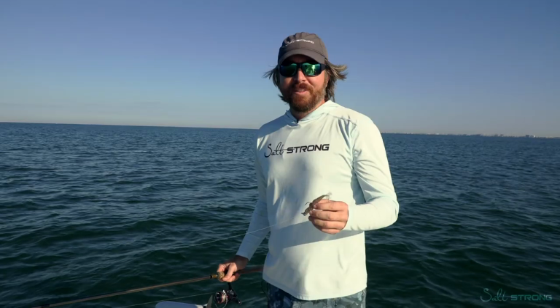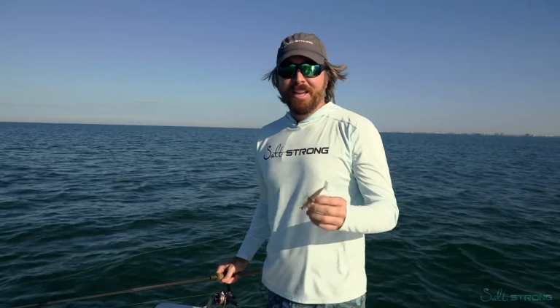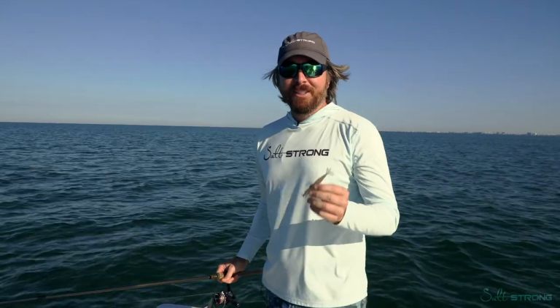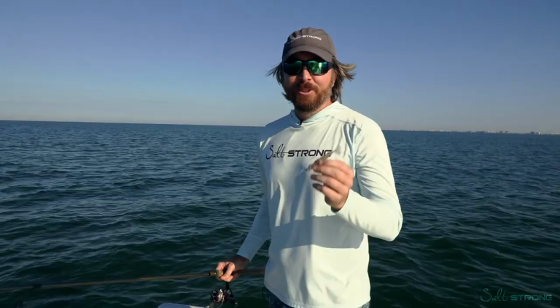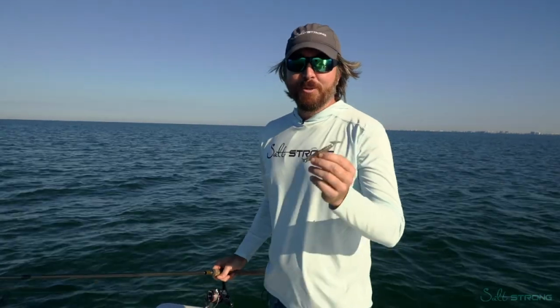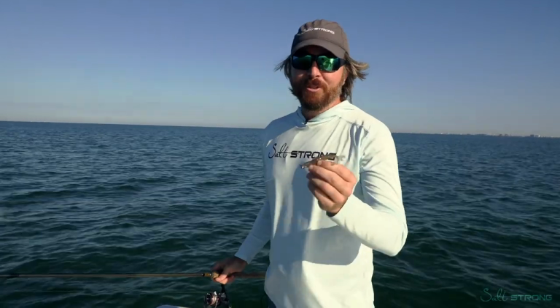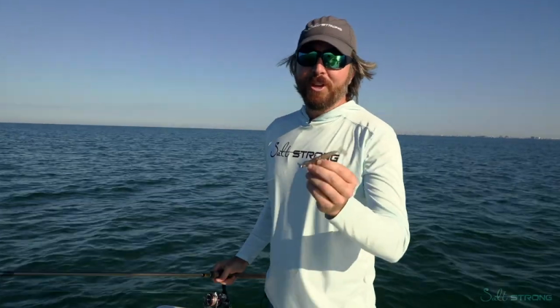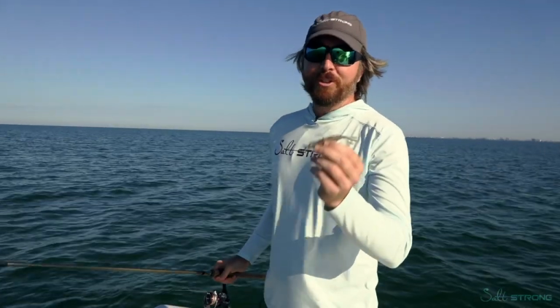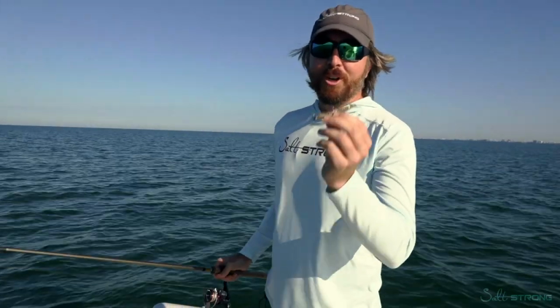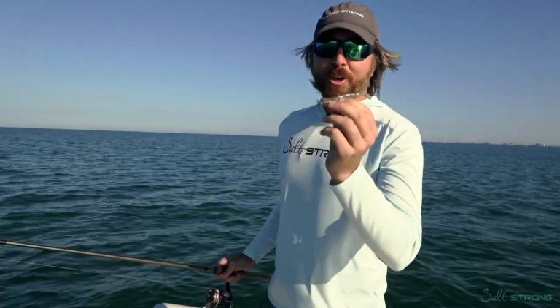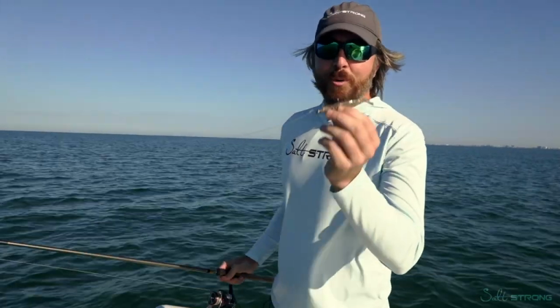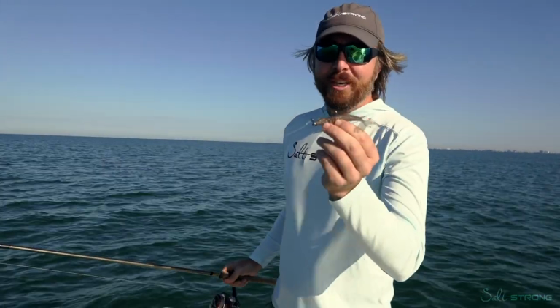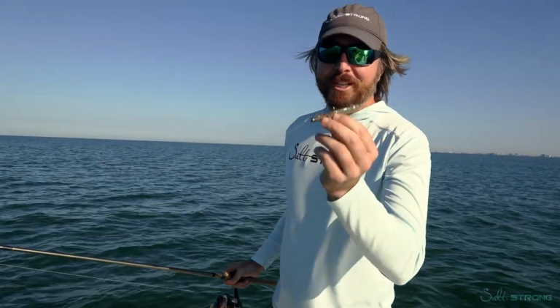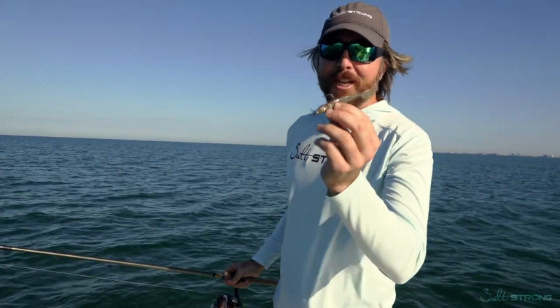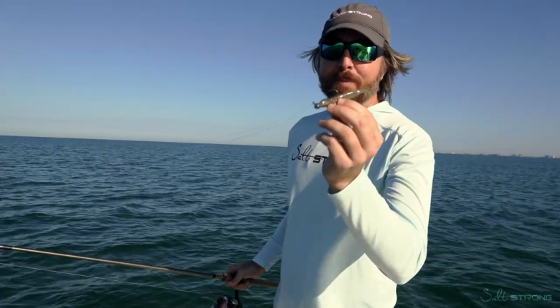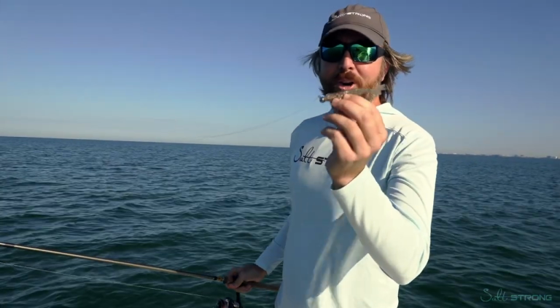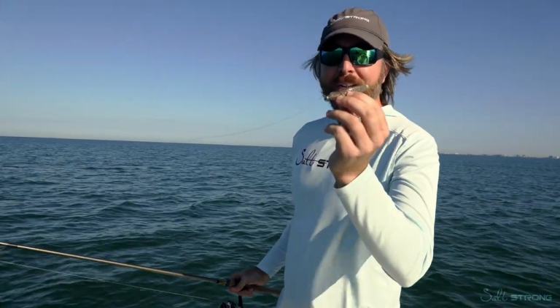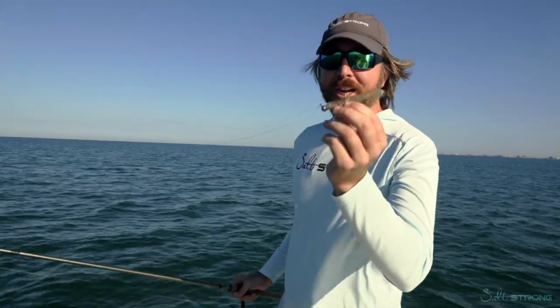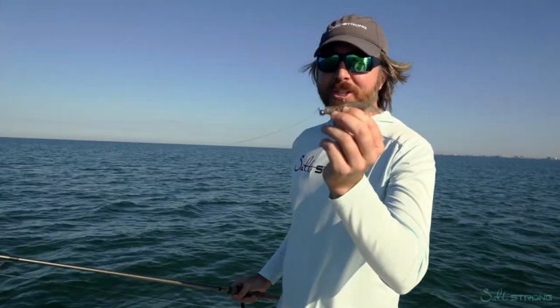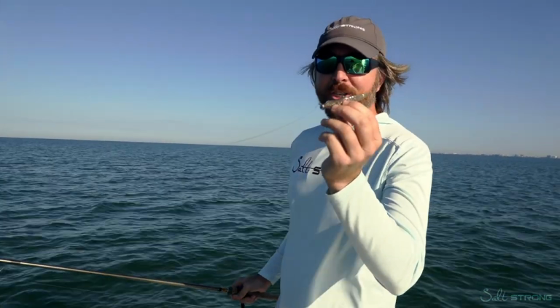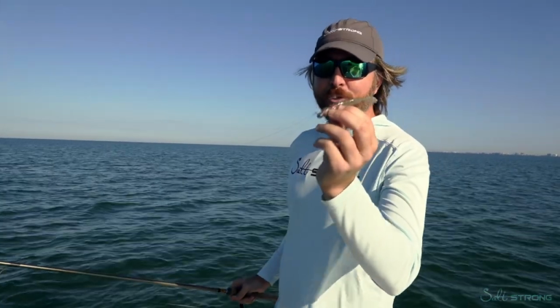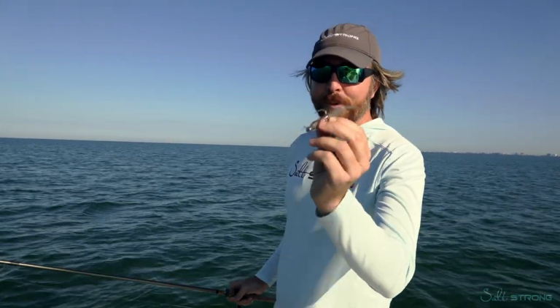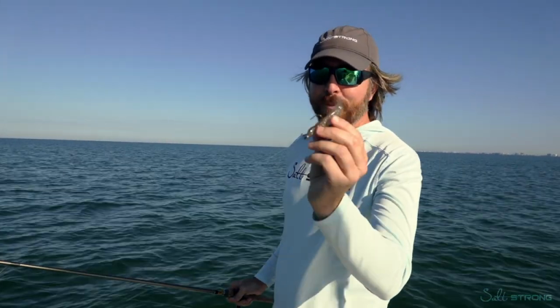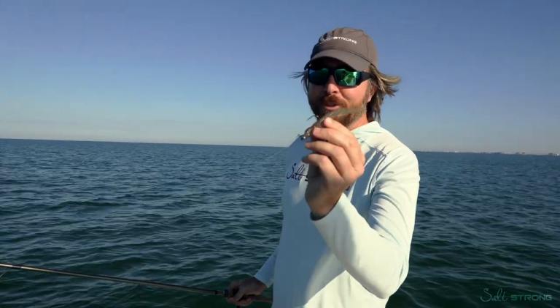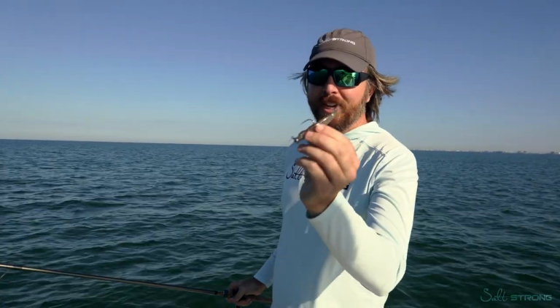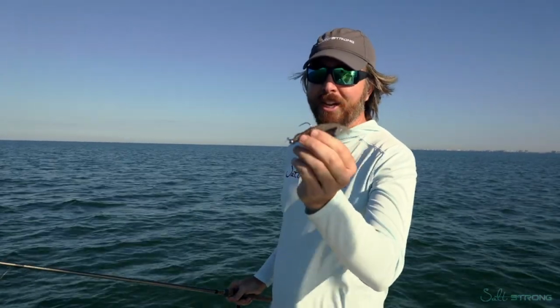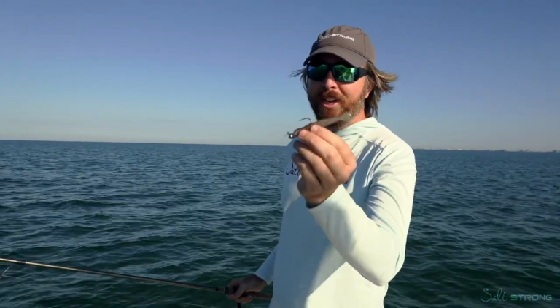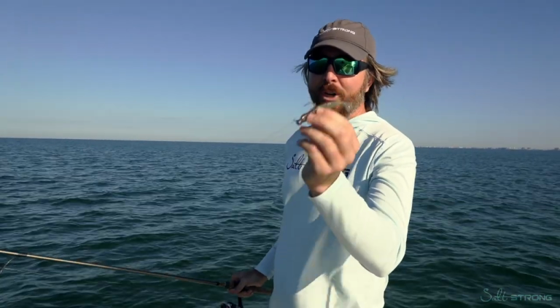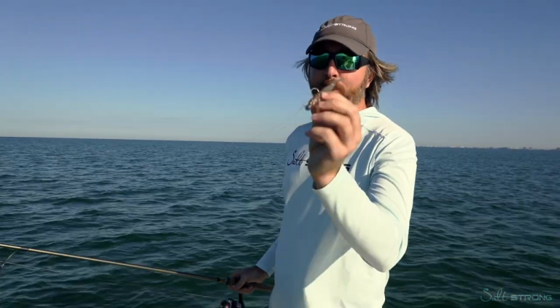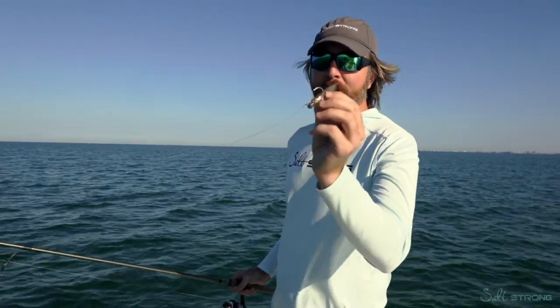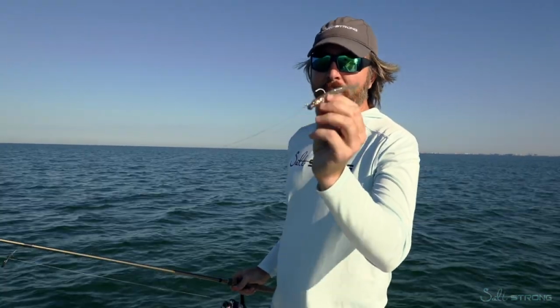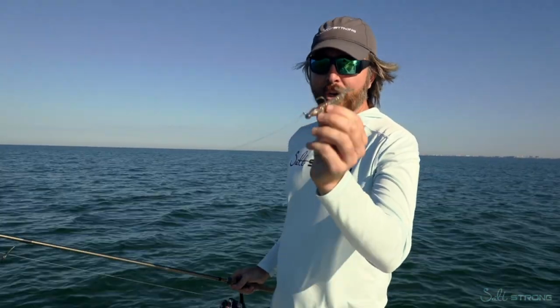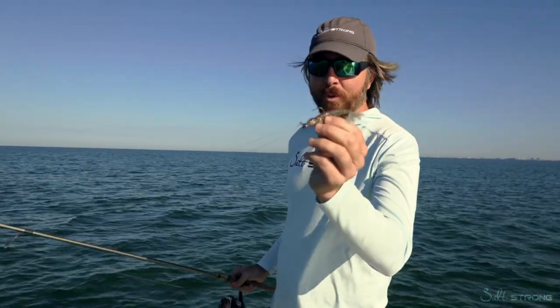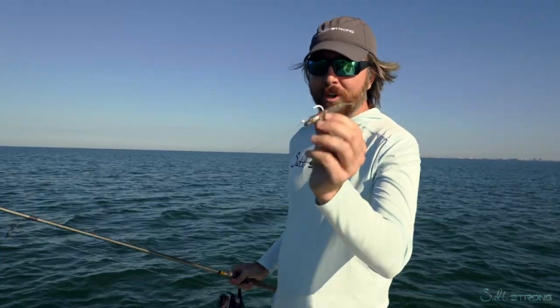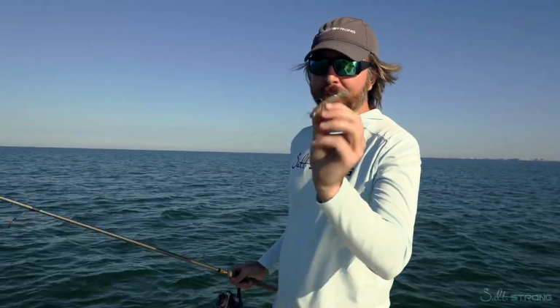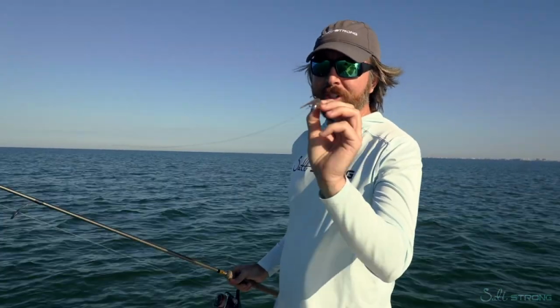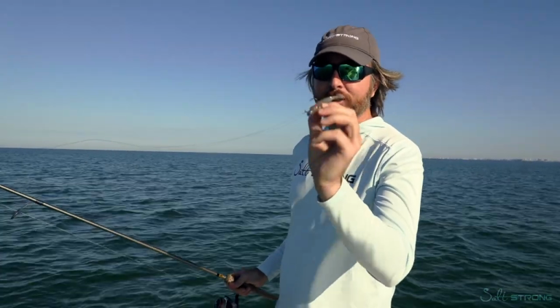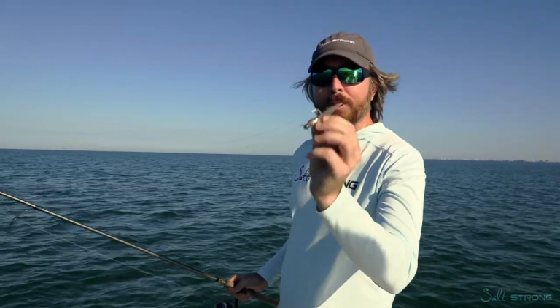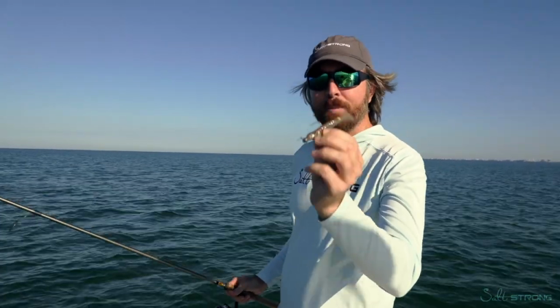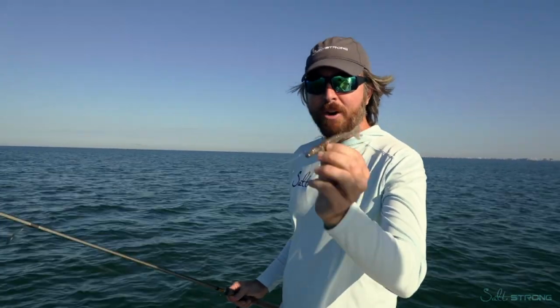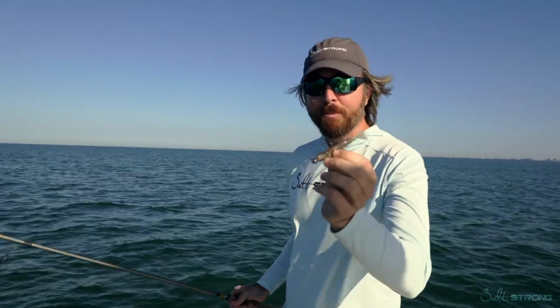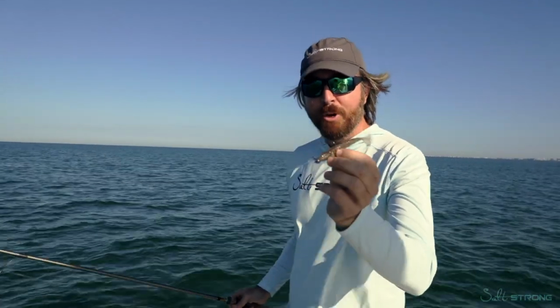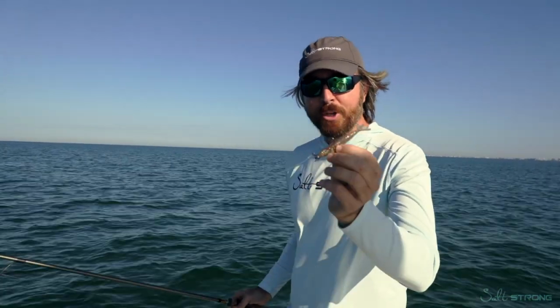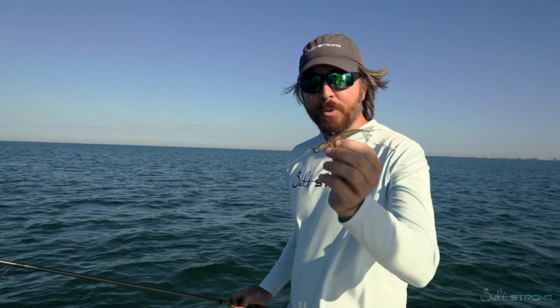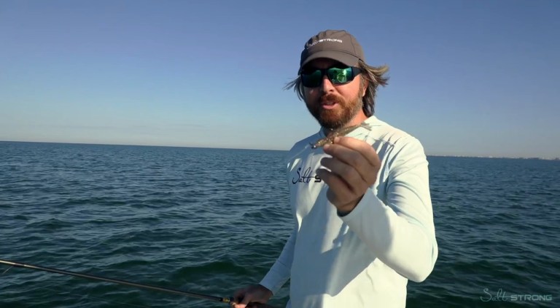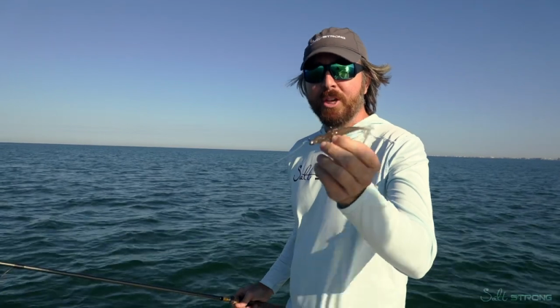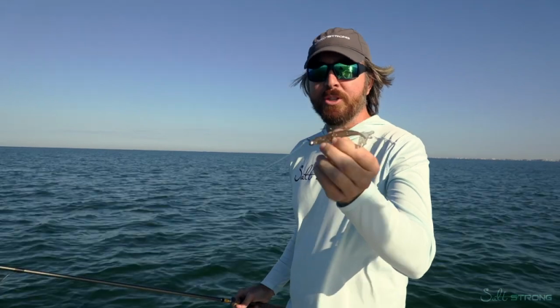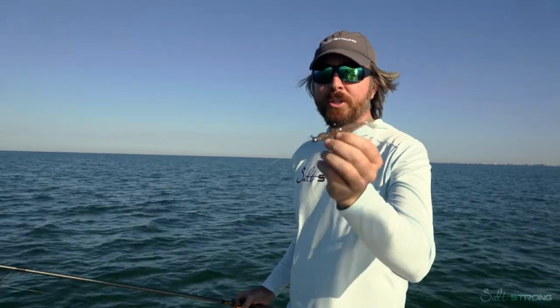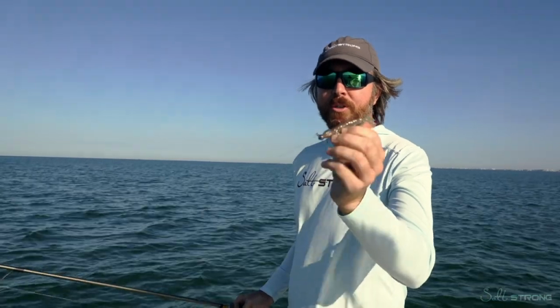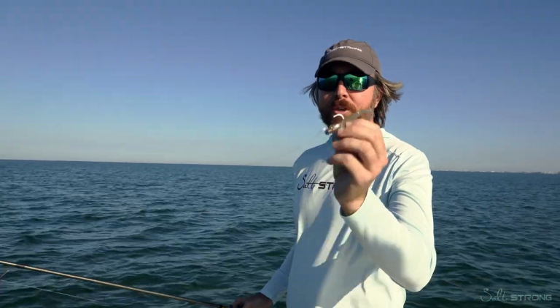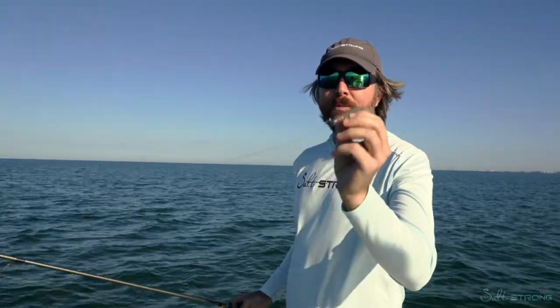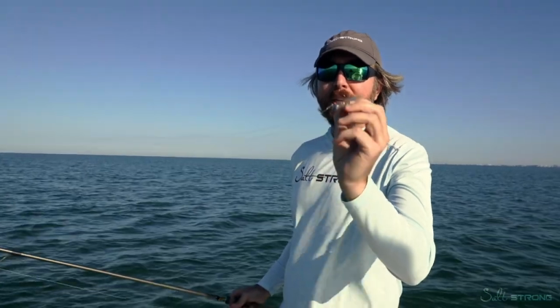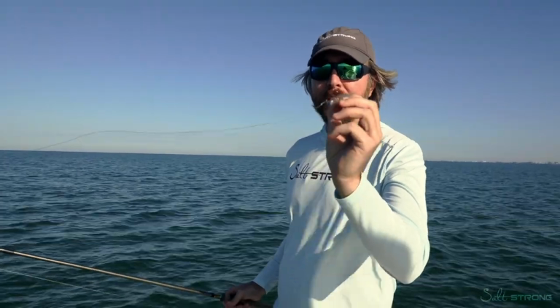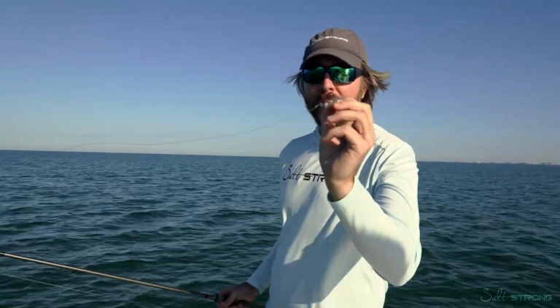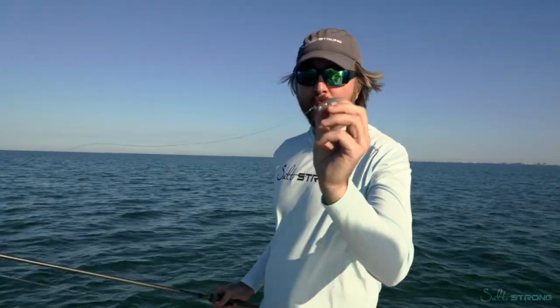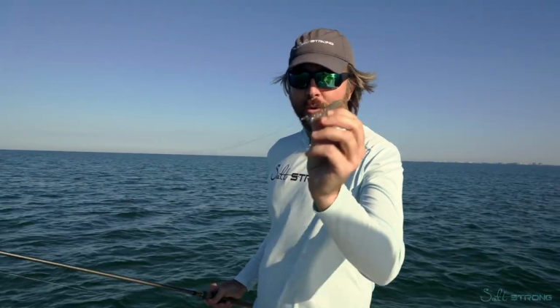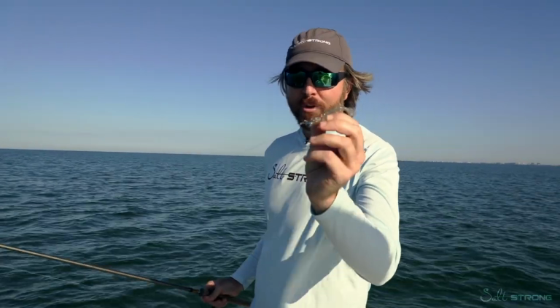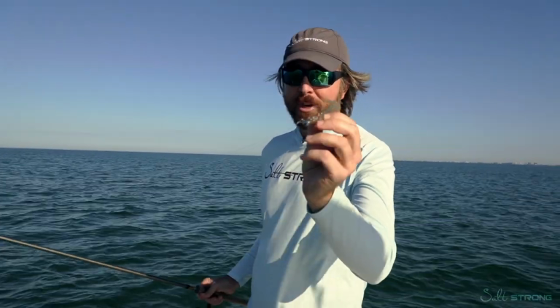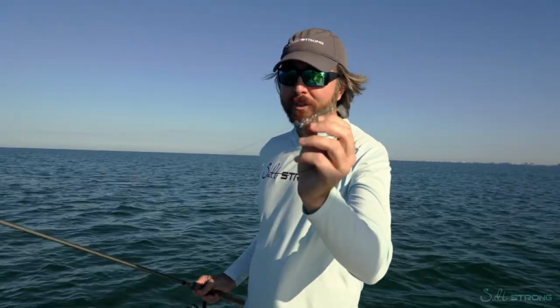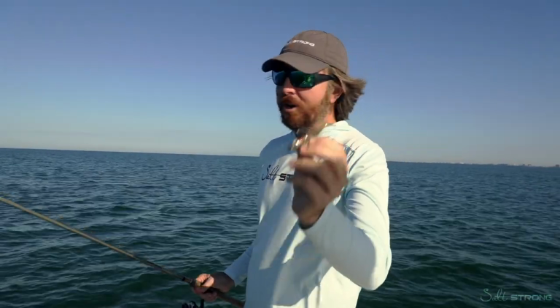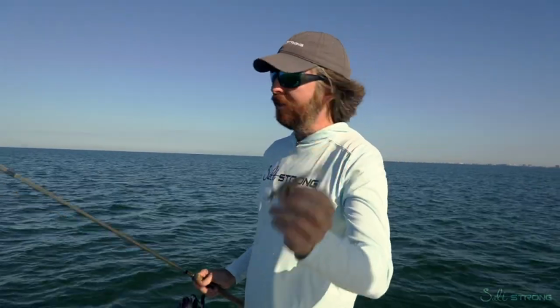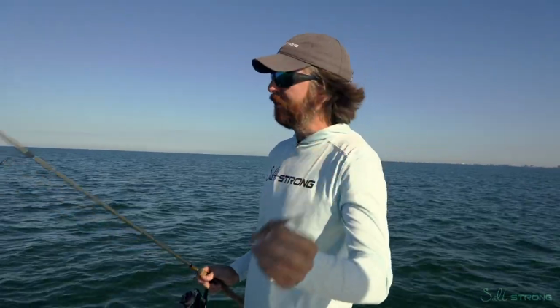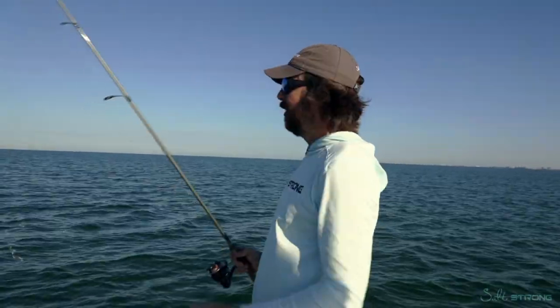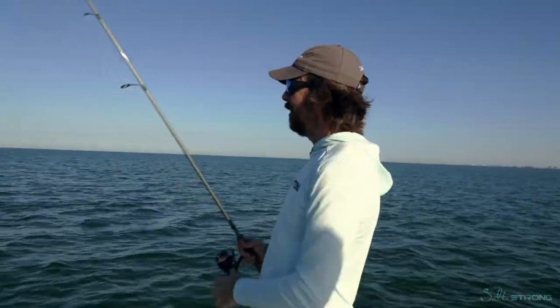Hey, this is Luke with Salt Strong. Quick tip on catching triple tail with lures. This is the PowerPrawn USA Junior rigged on a quarter ounce hoss hook.